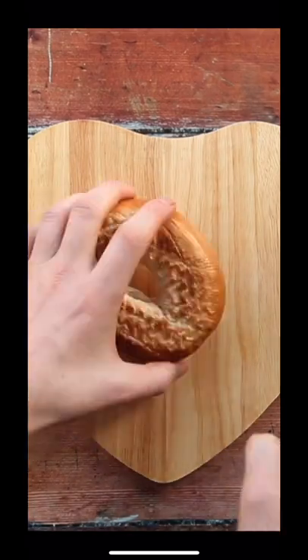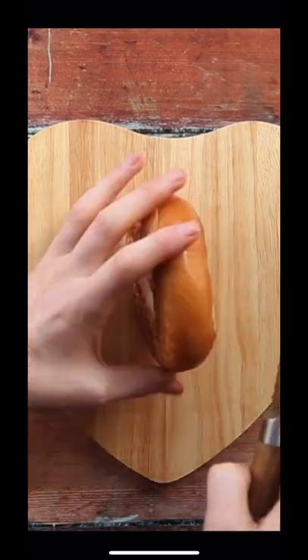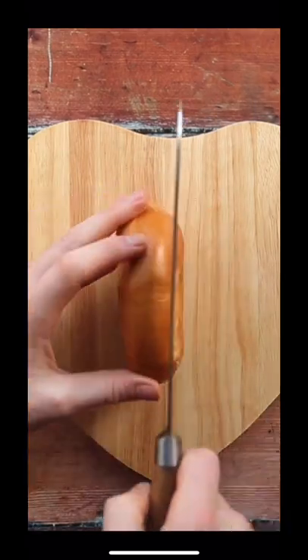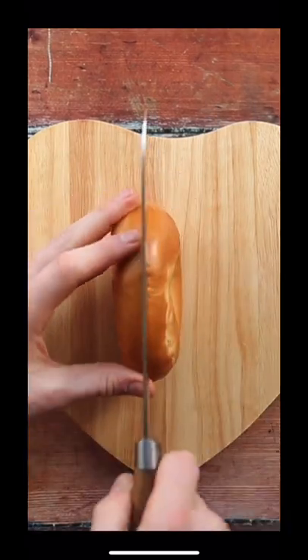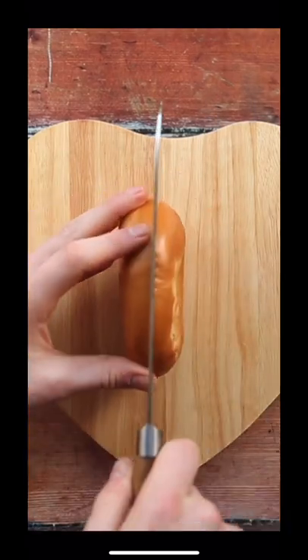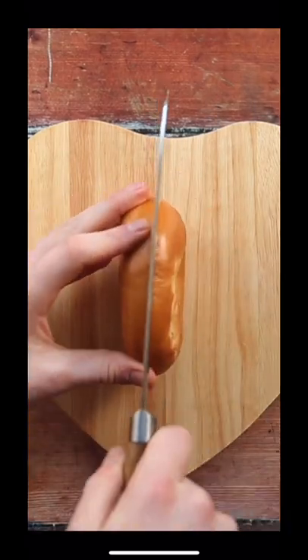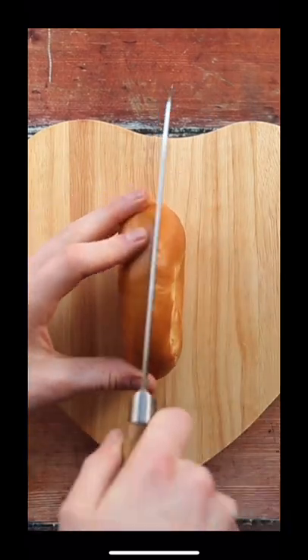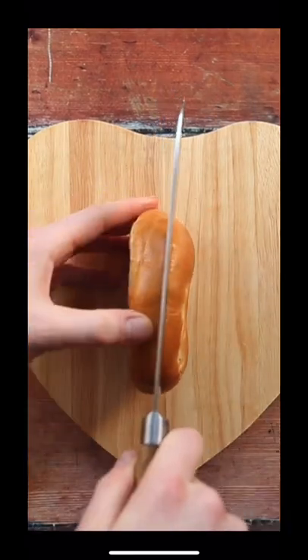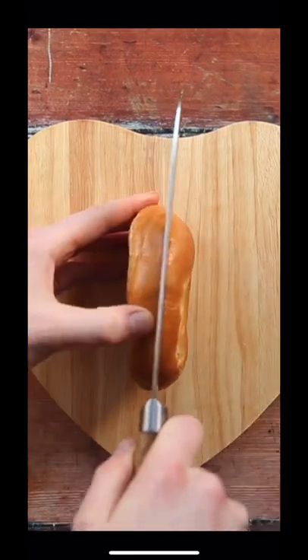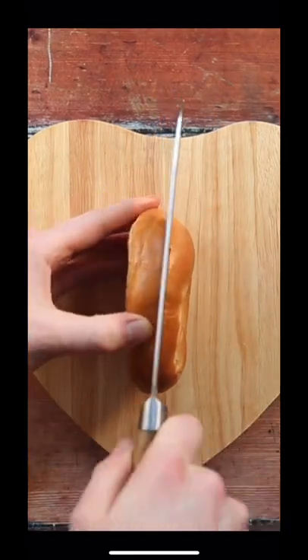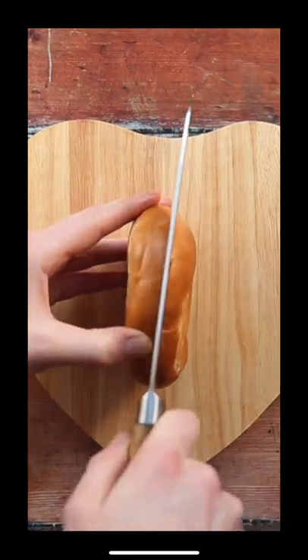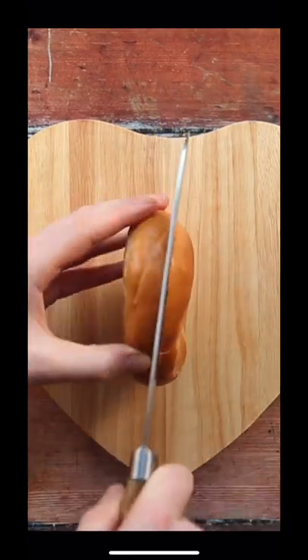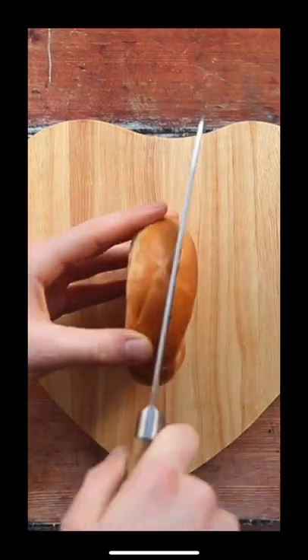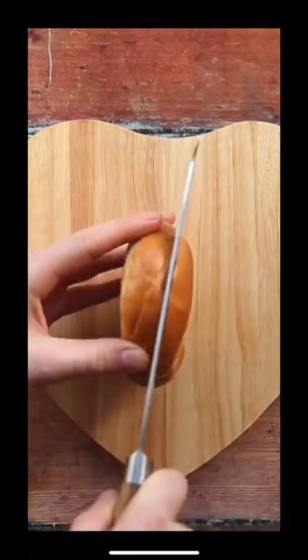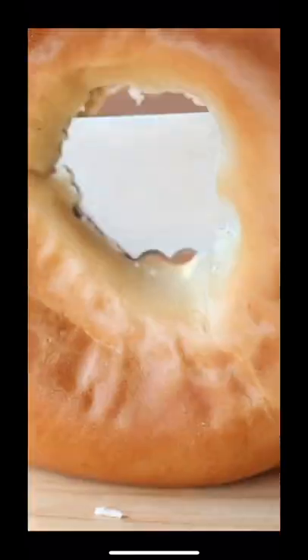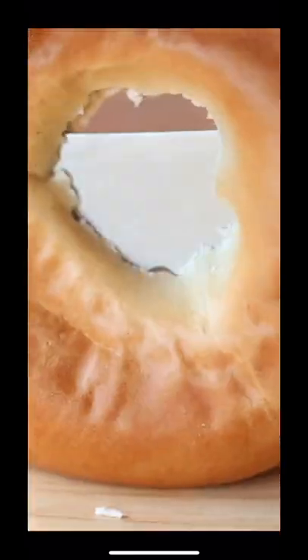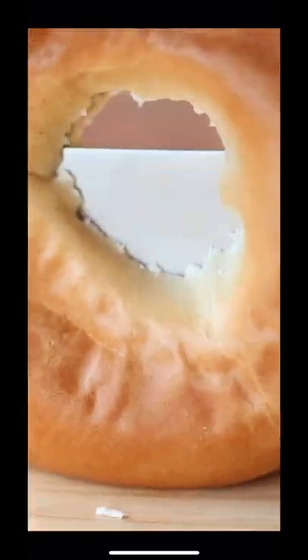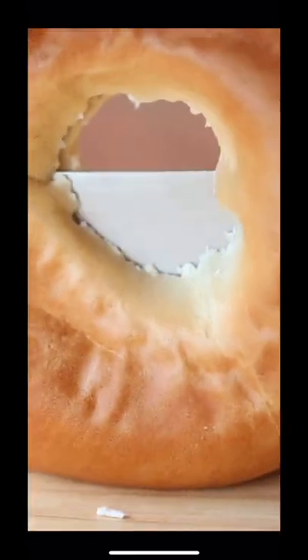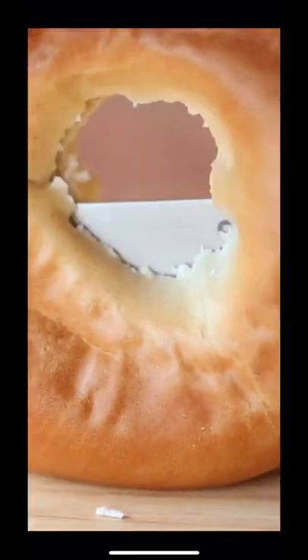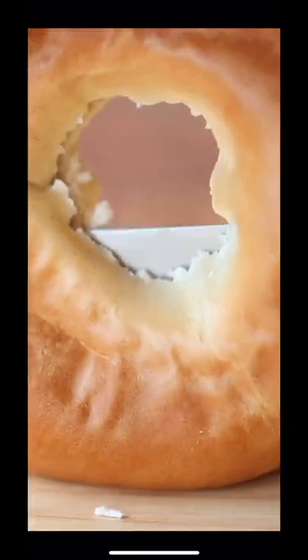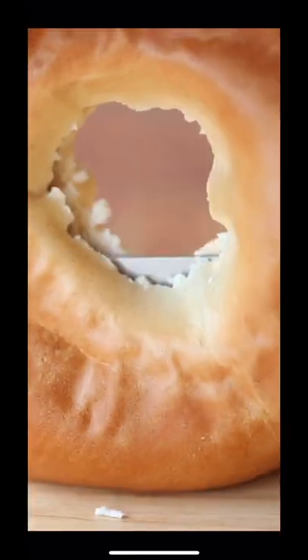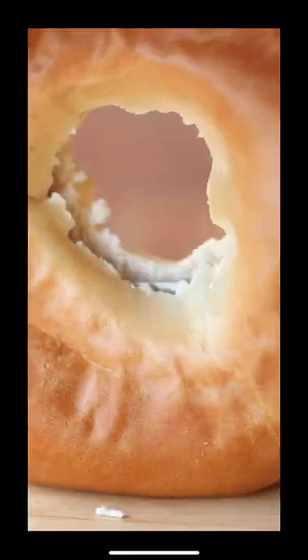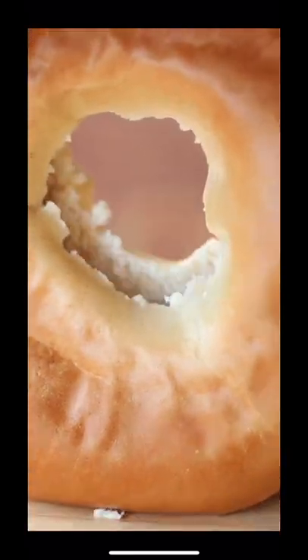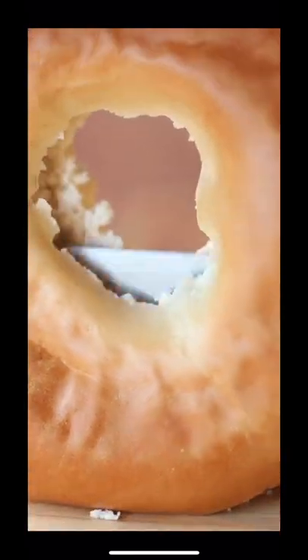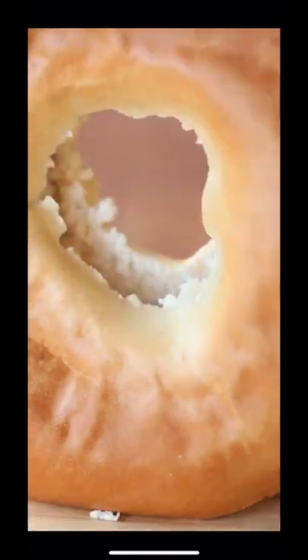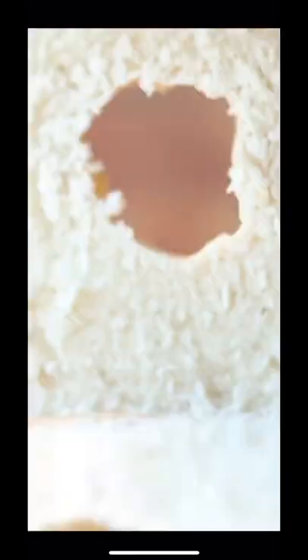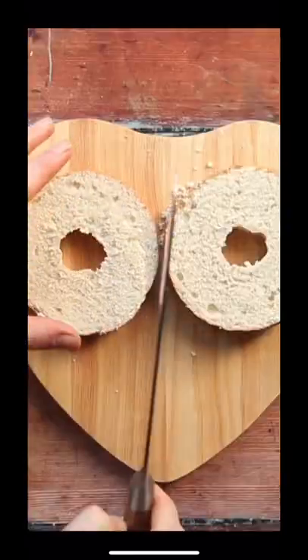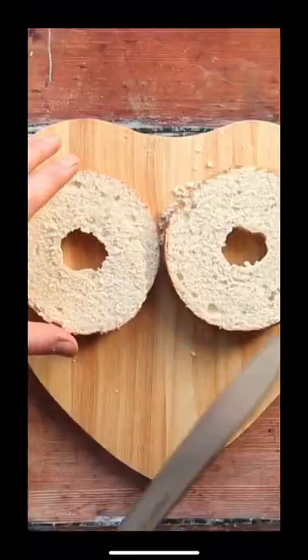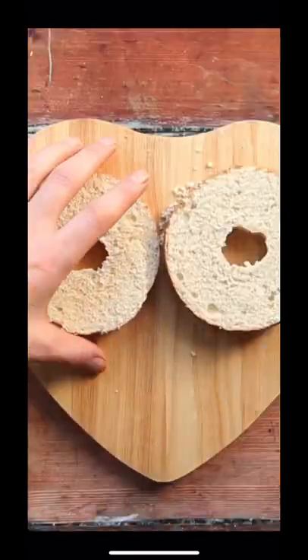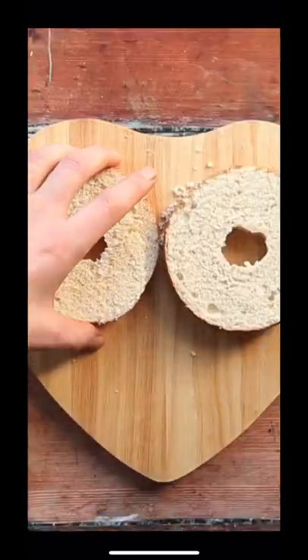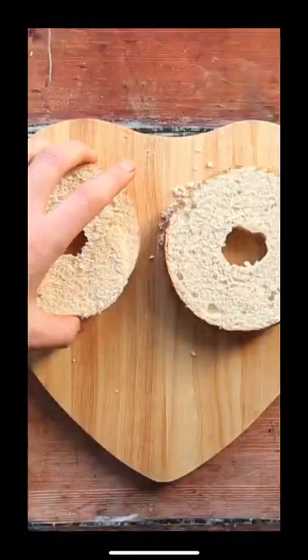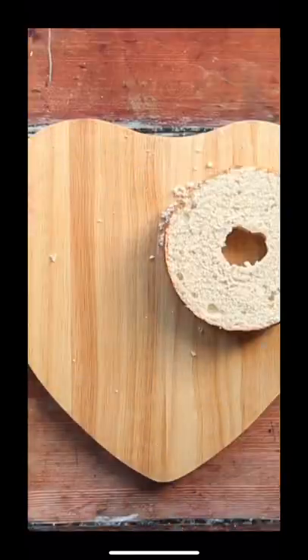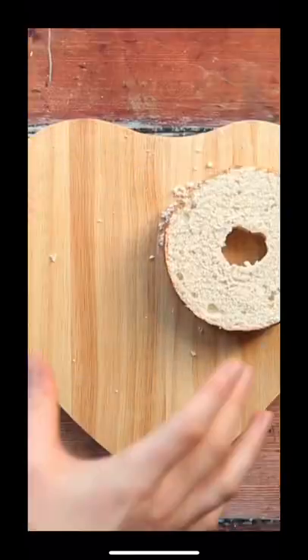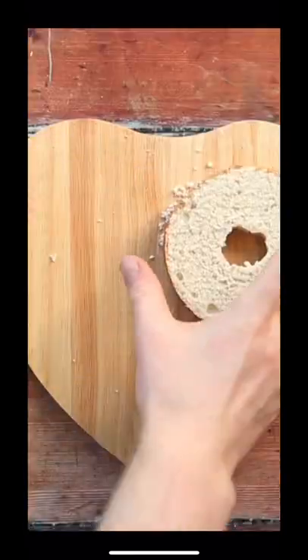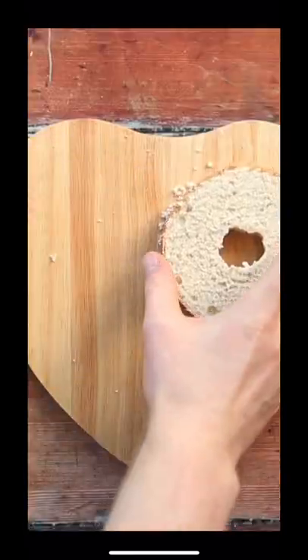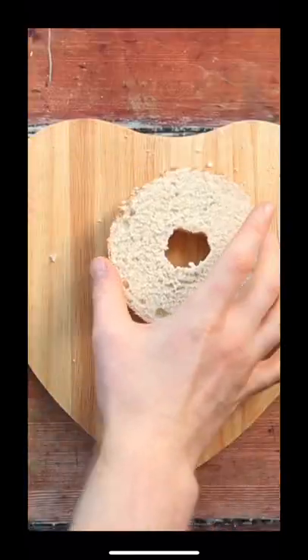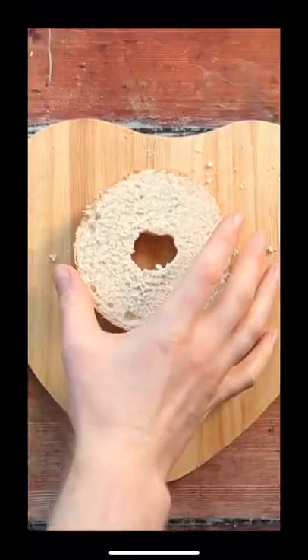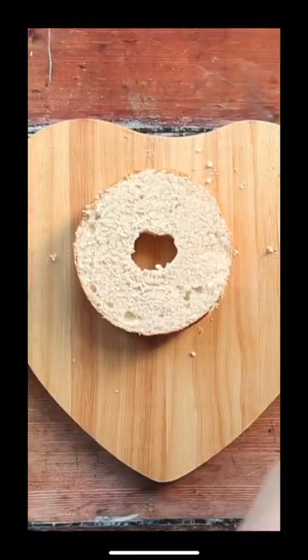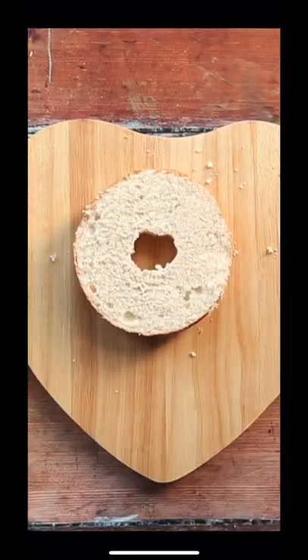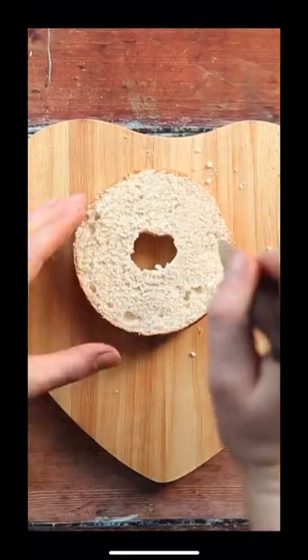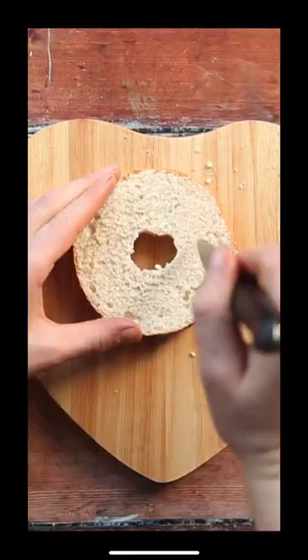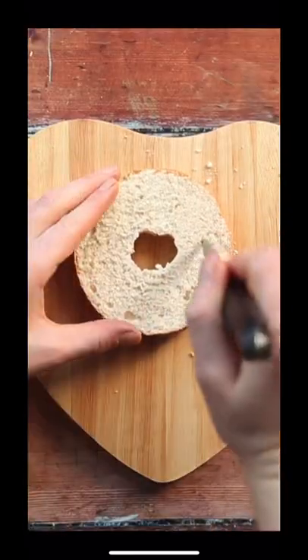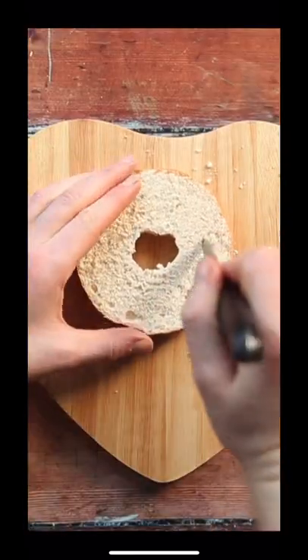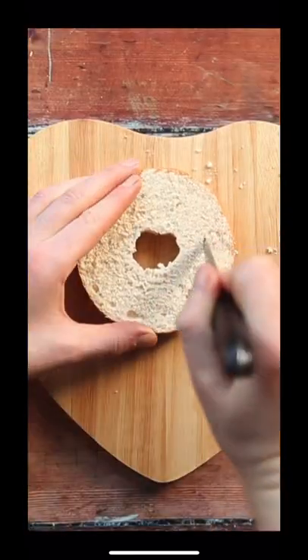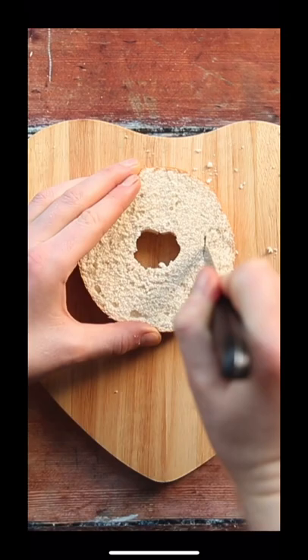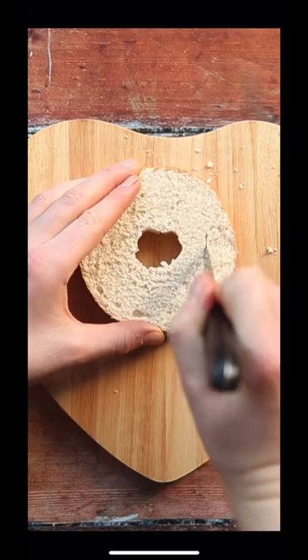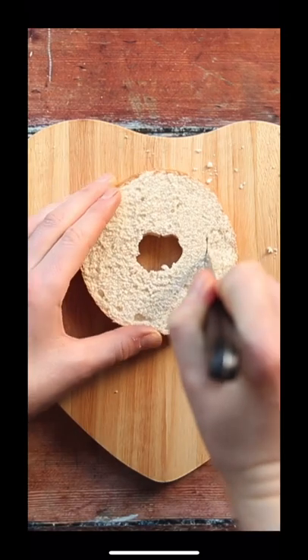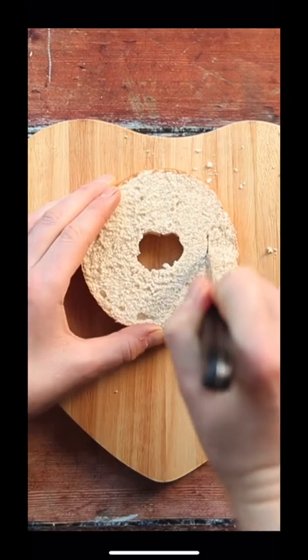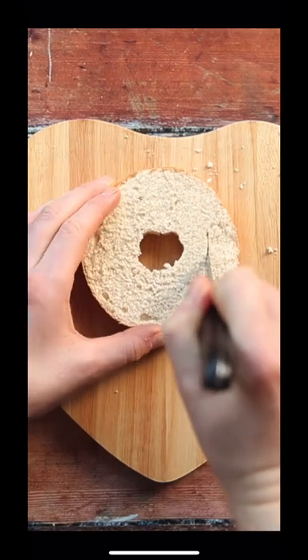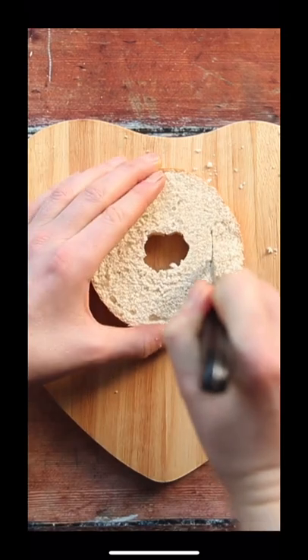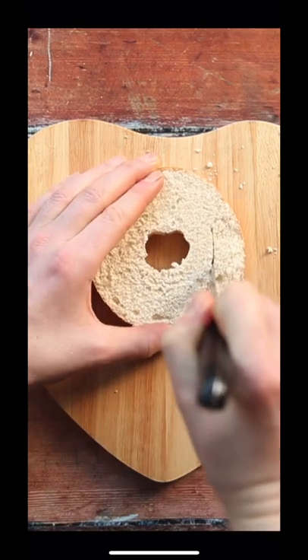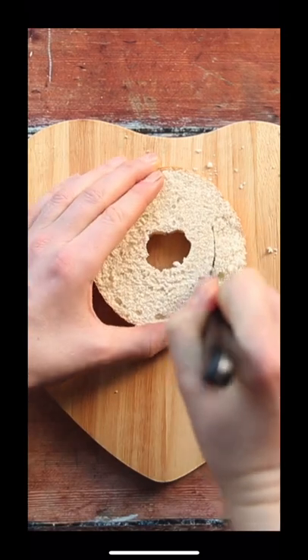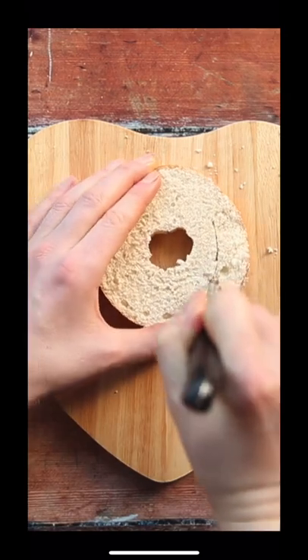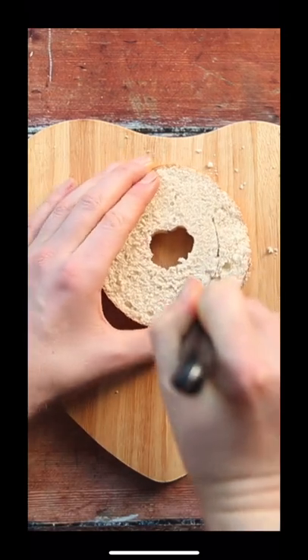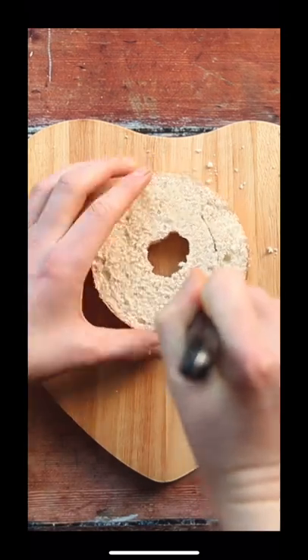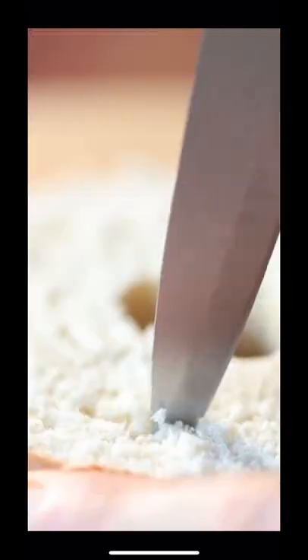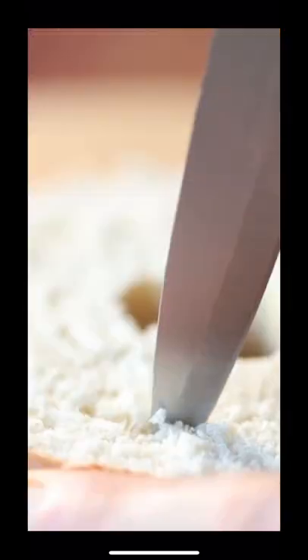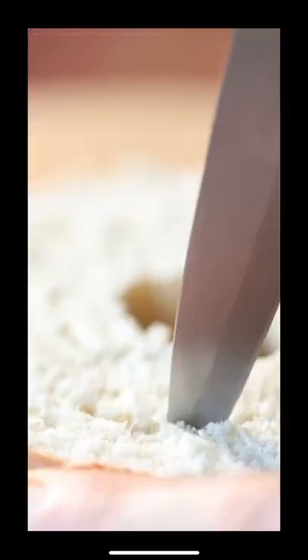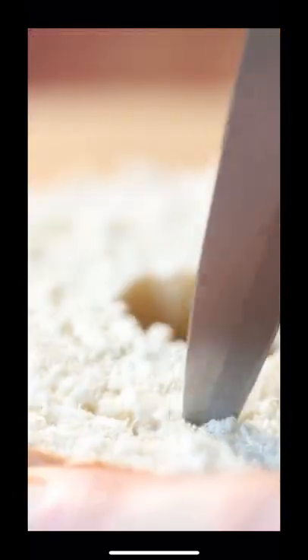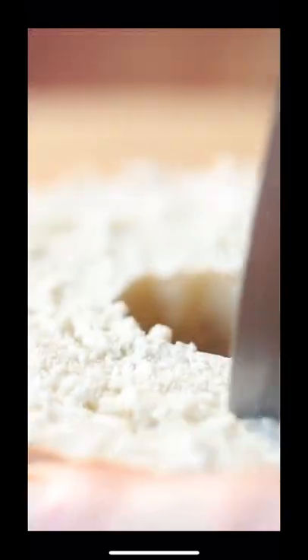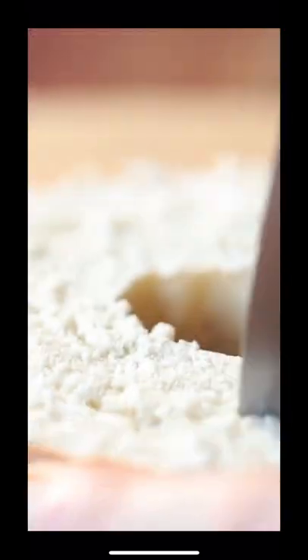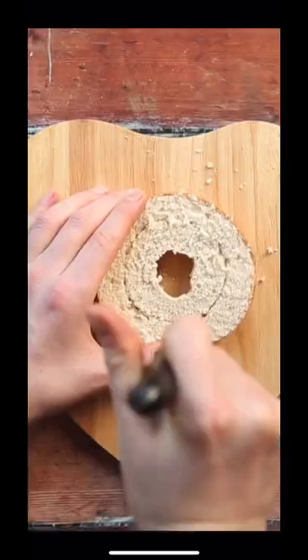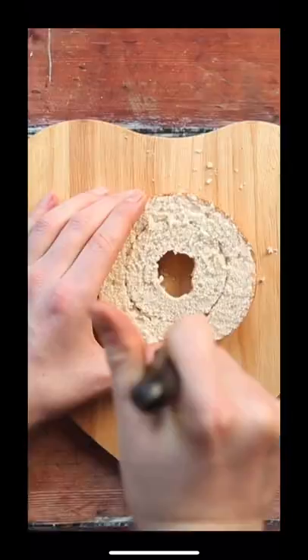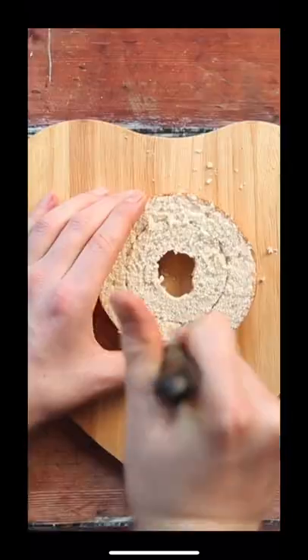First thing you're going to do is slice off the top of your bagel about two thirds of the way up. Then grab your bottom slice and run a knife around the middle of it, making sure you don't go all the way through.